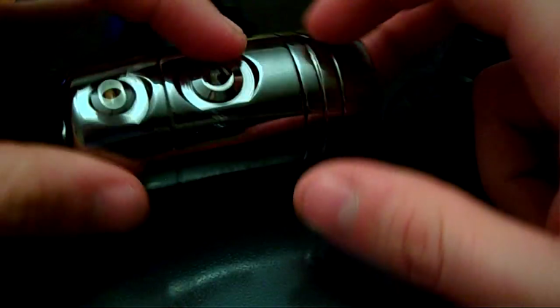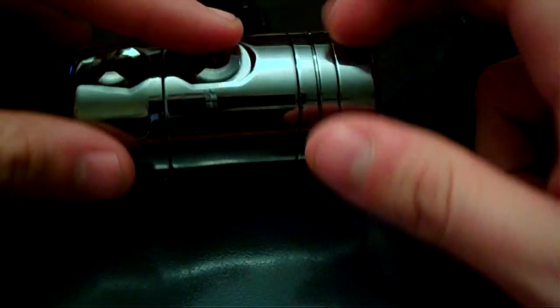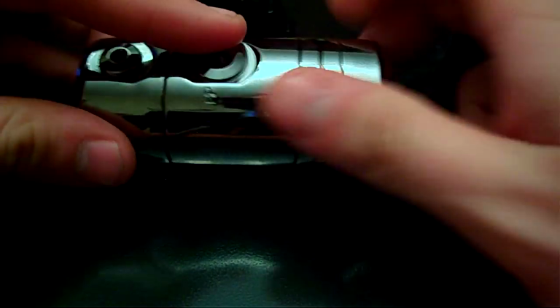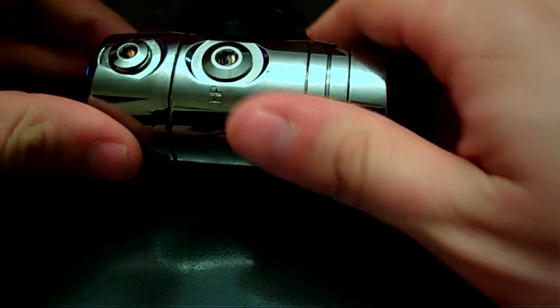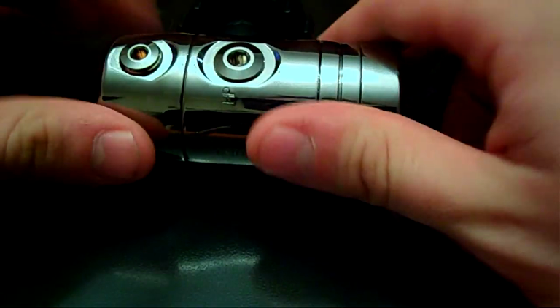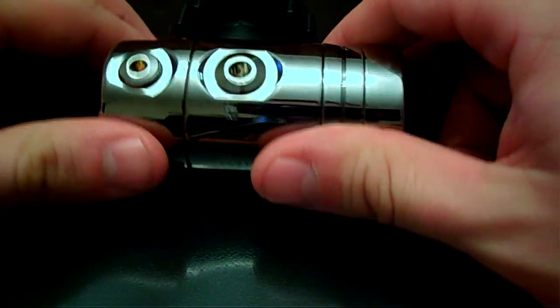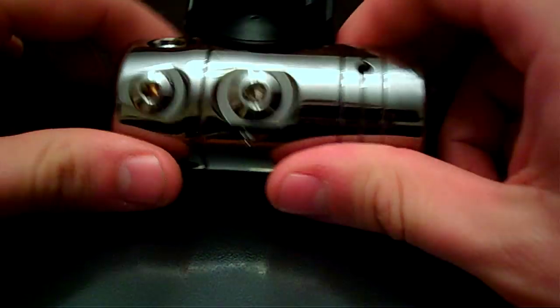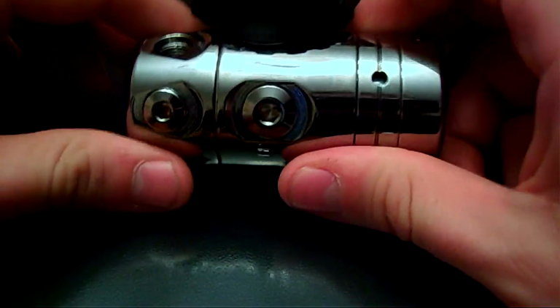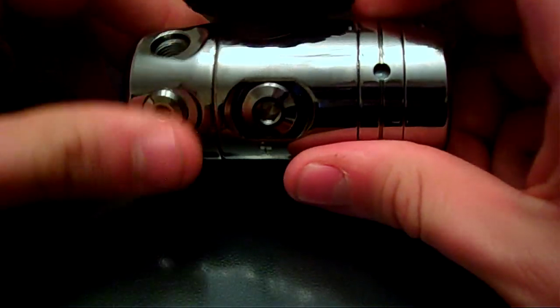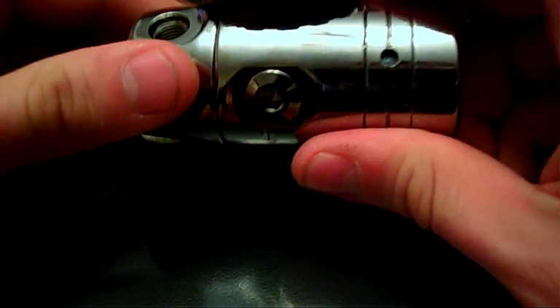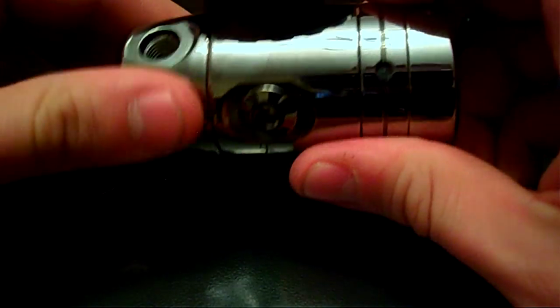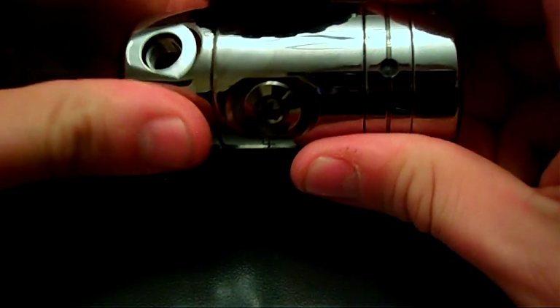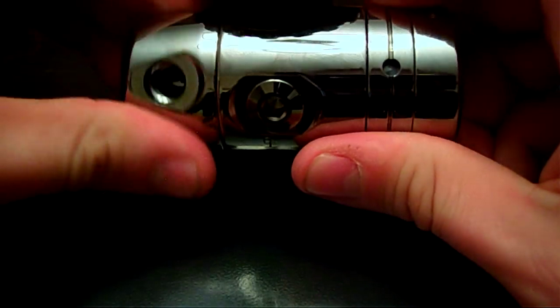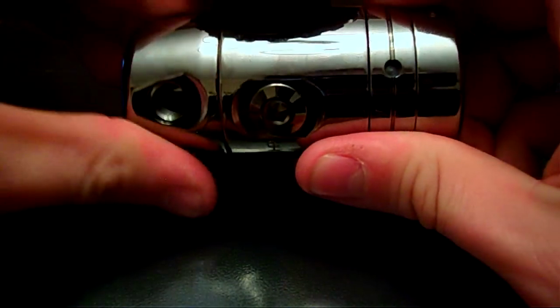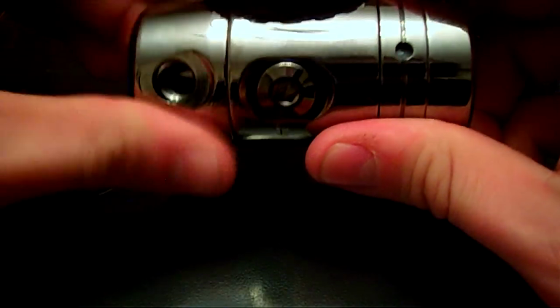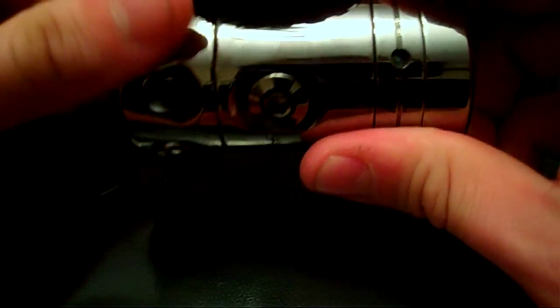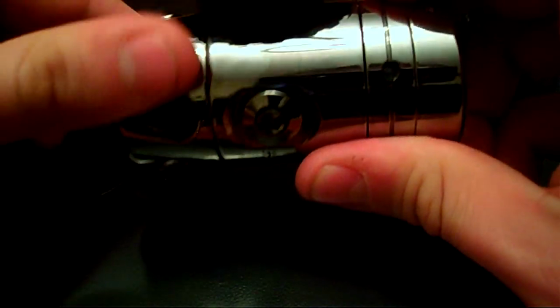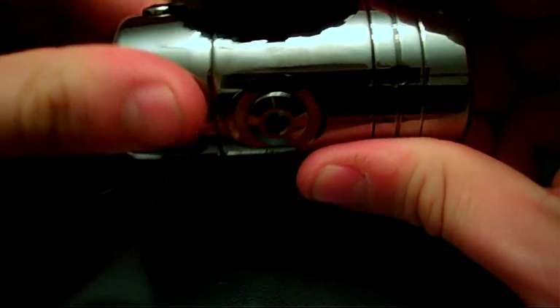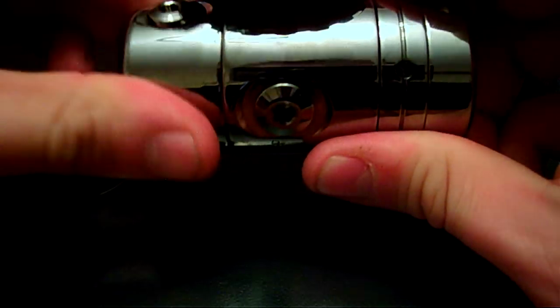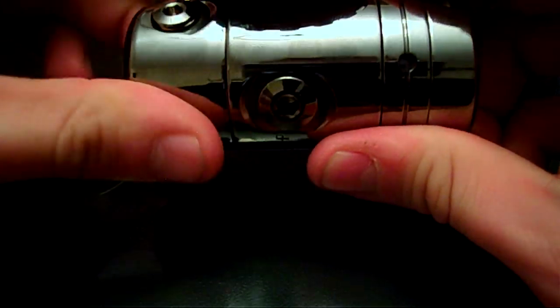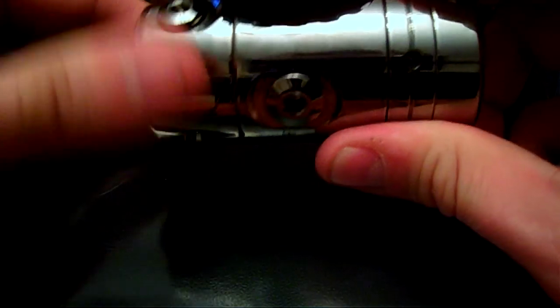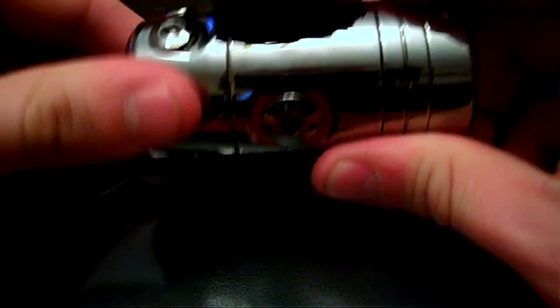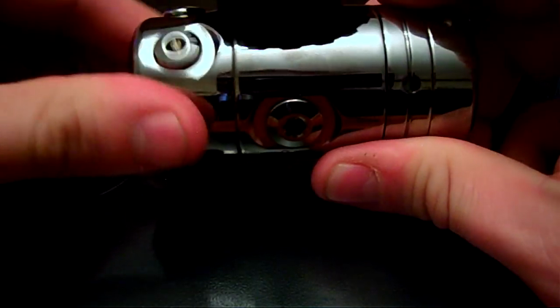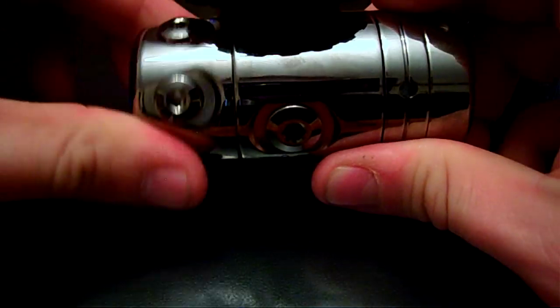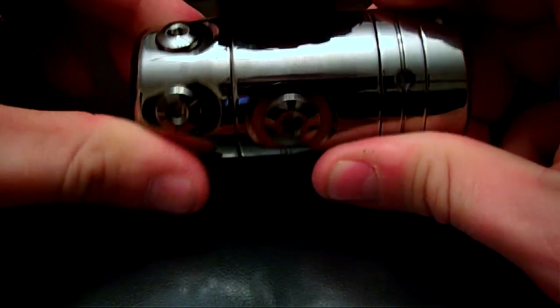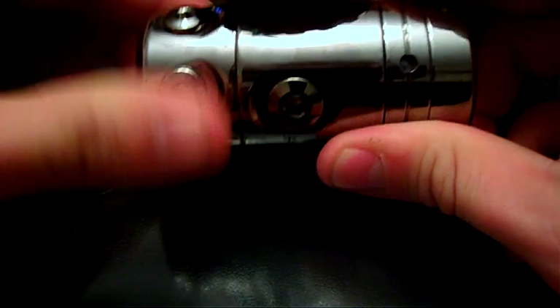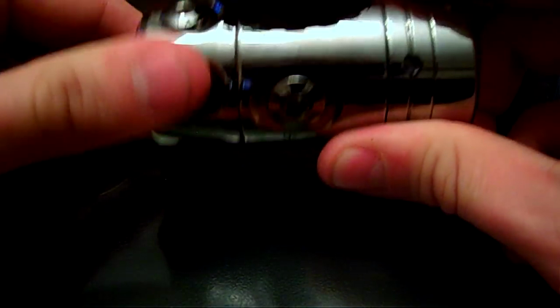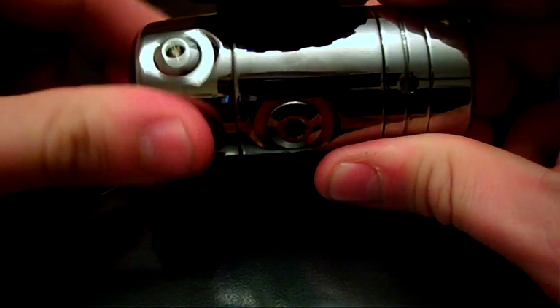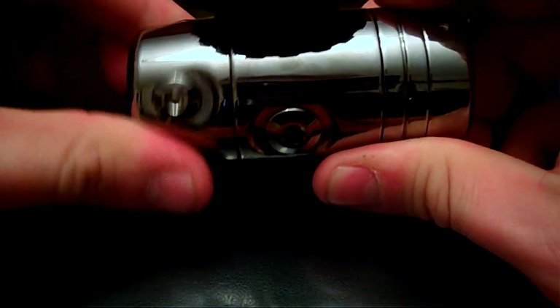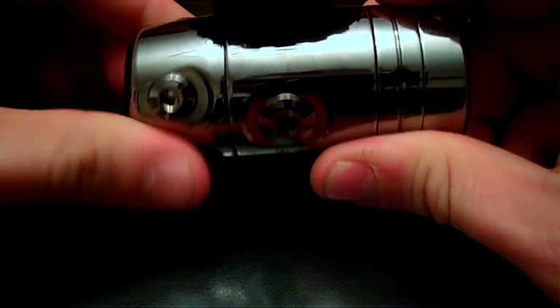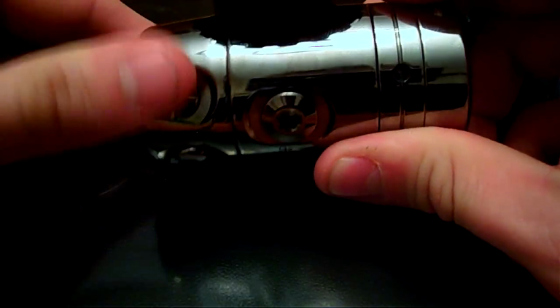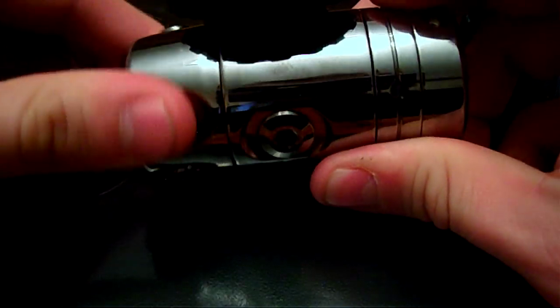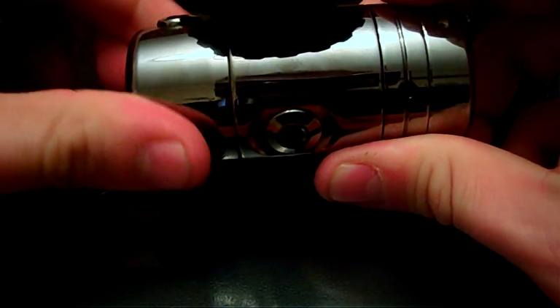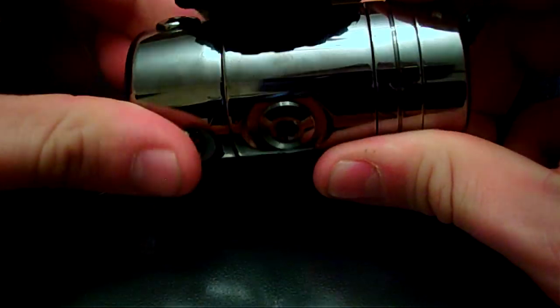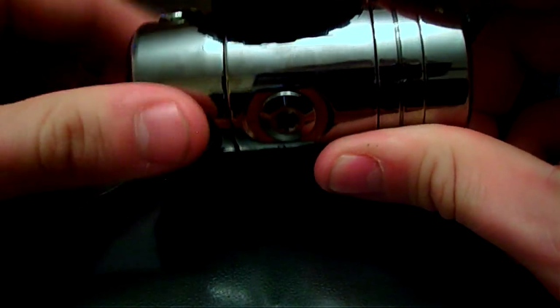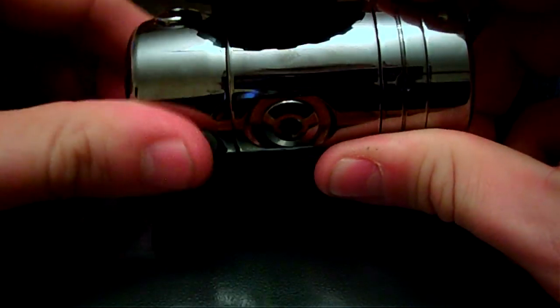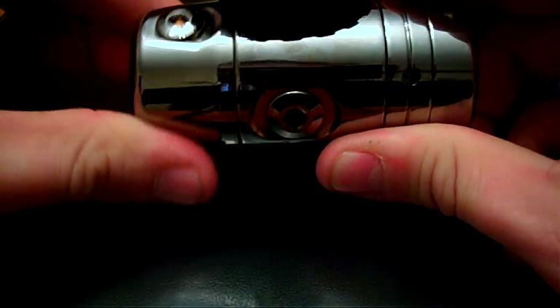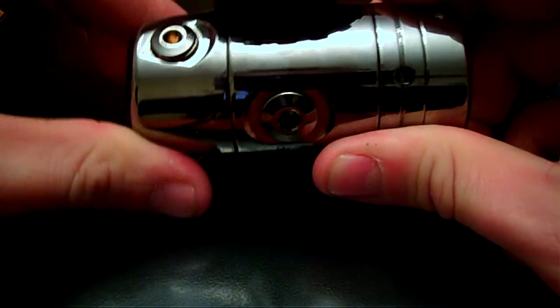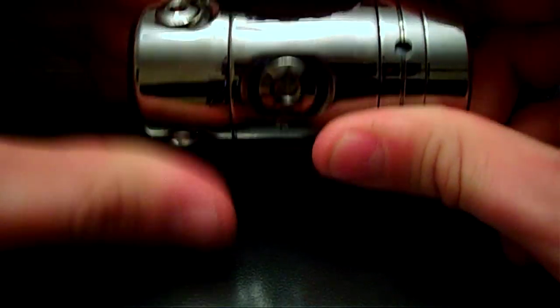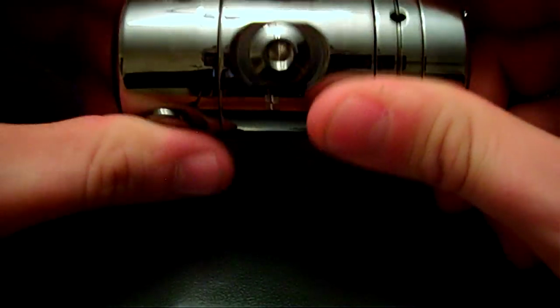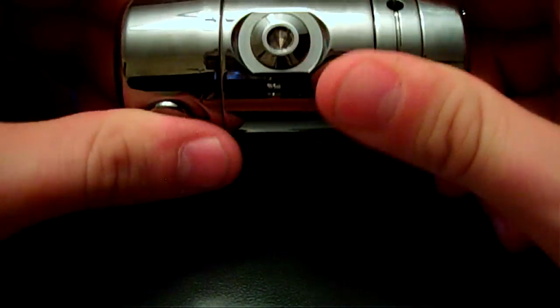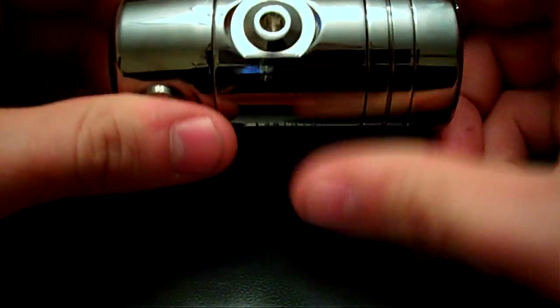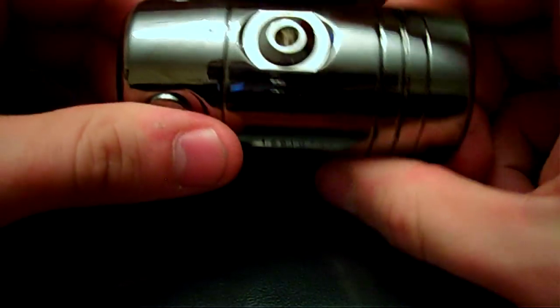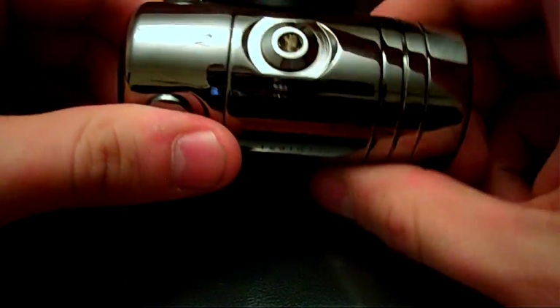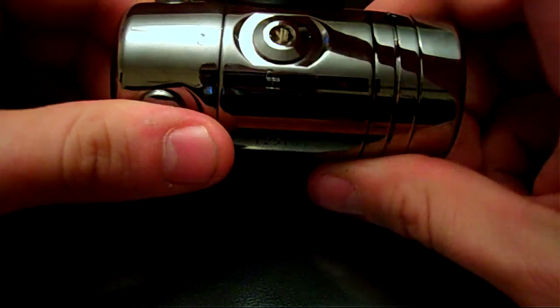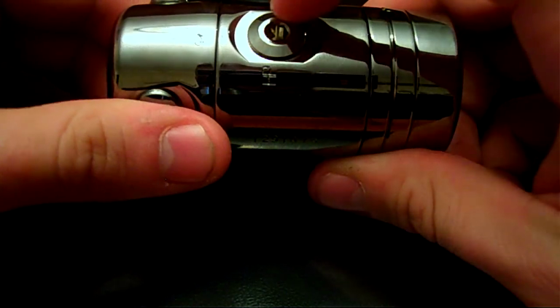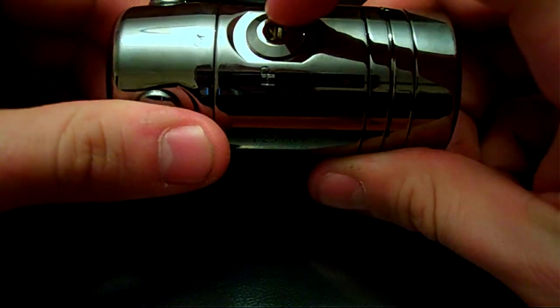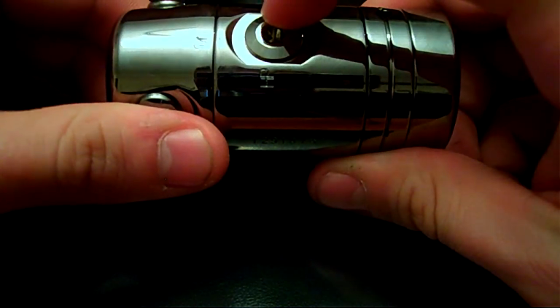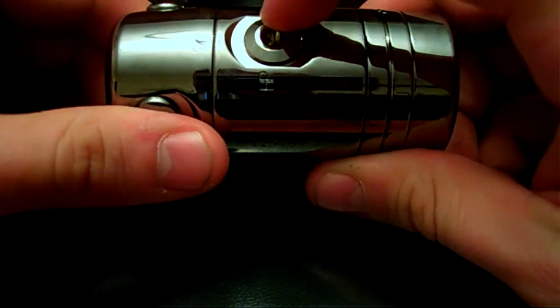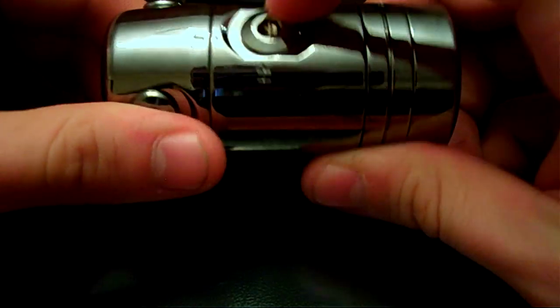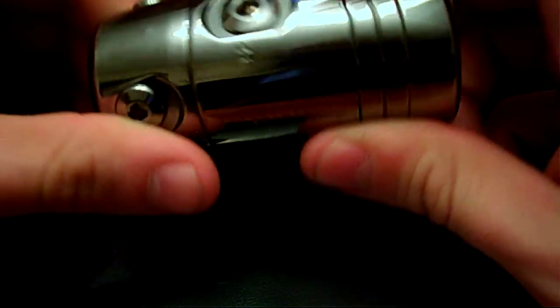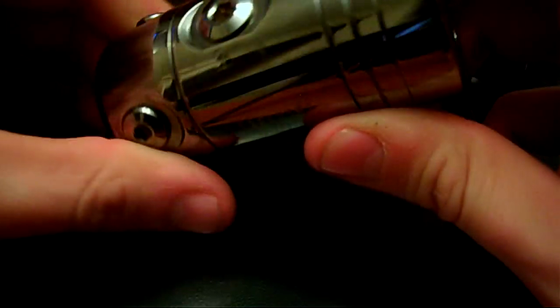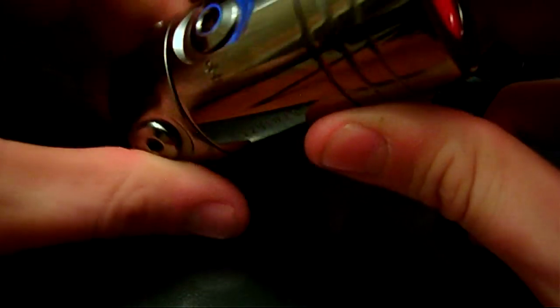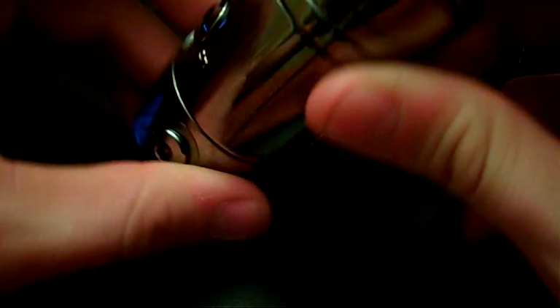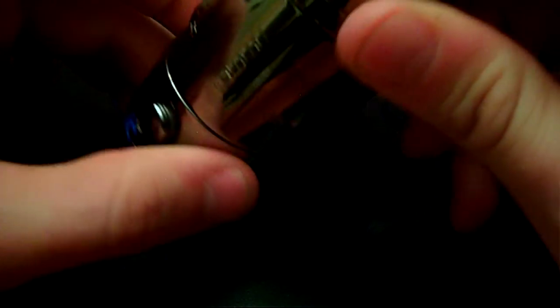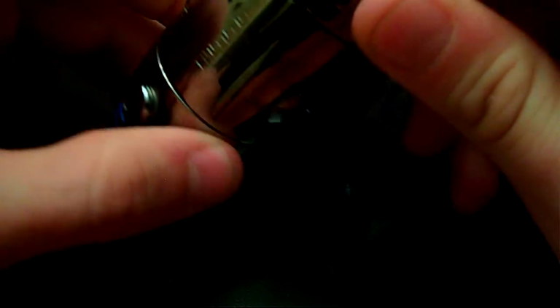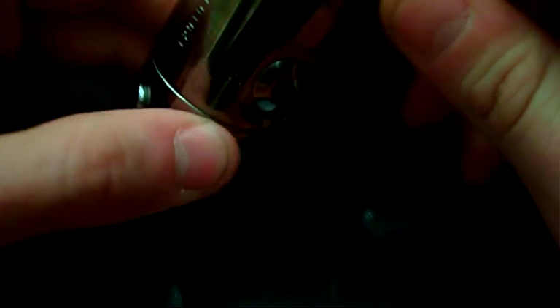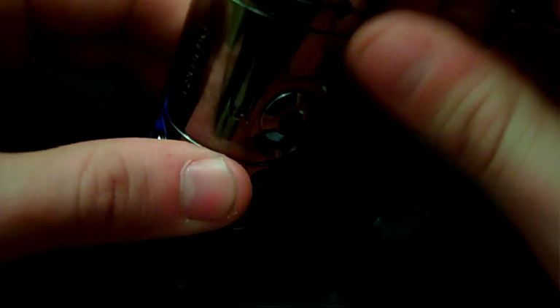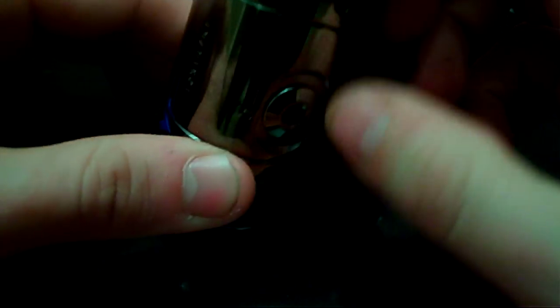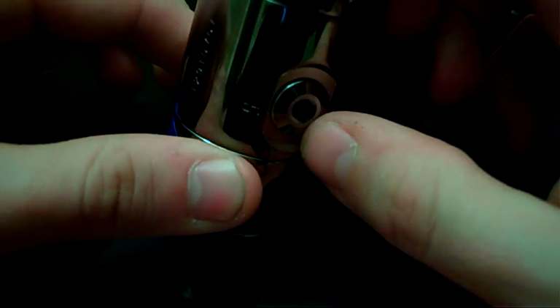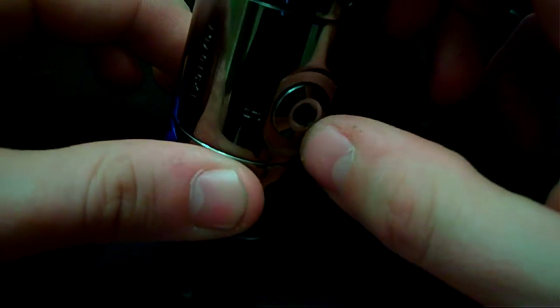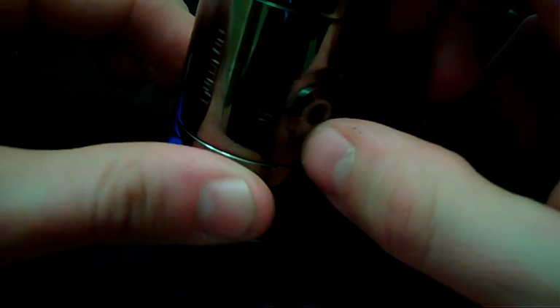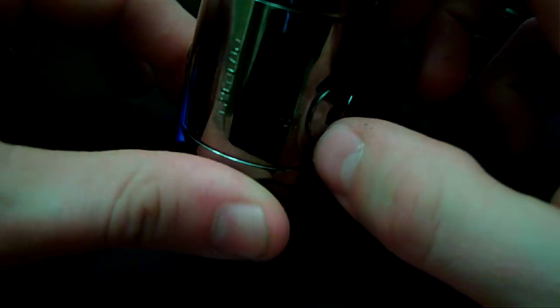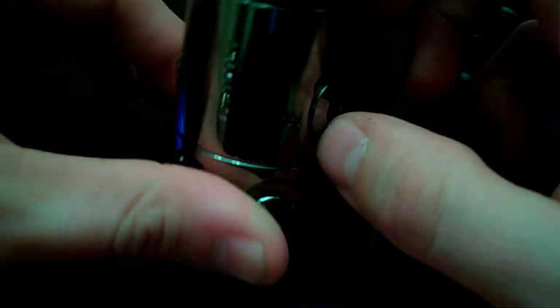This is a swivel turret, so you can see all four of them as we spin it around. You've got two high pressure ports, one on either side.